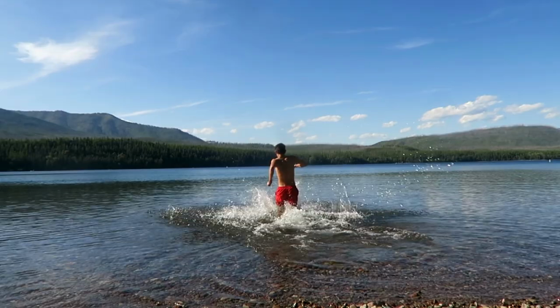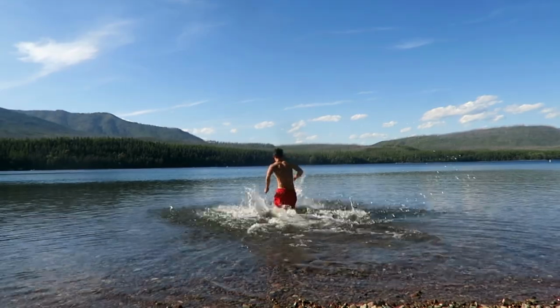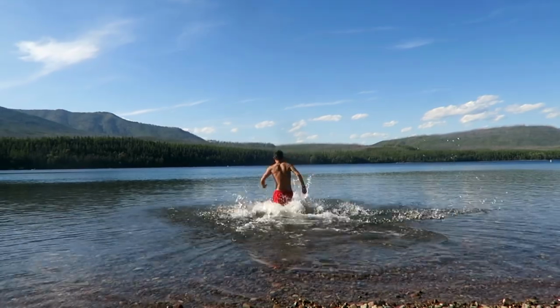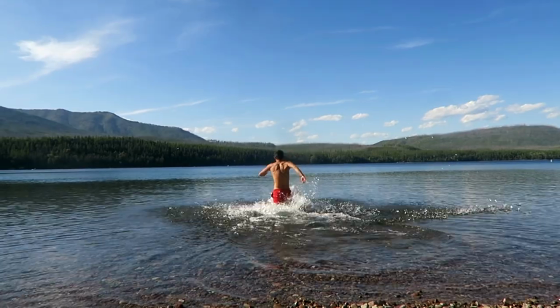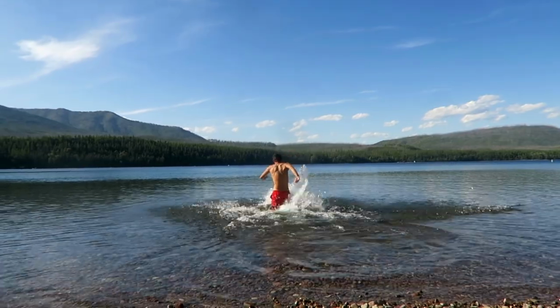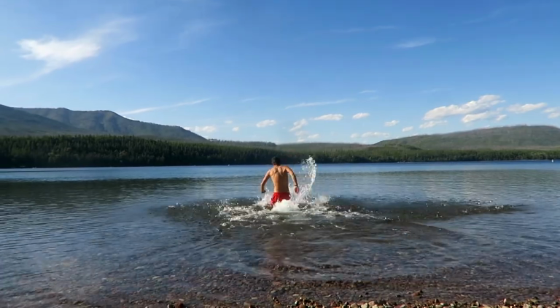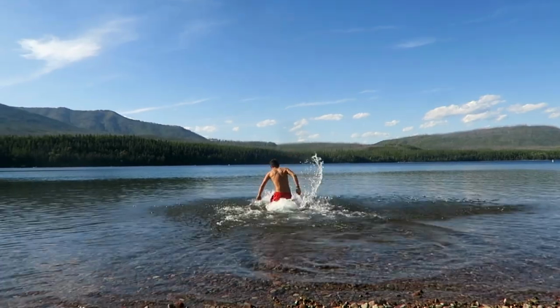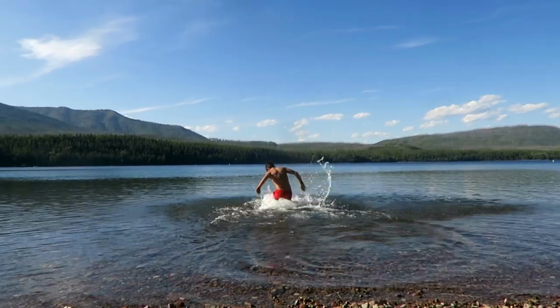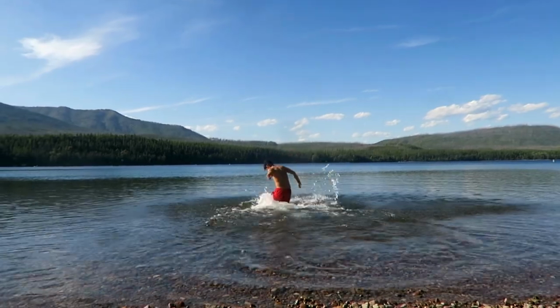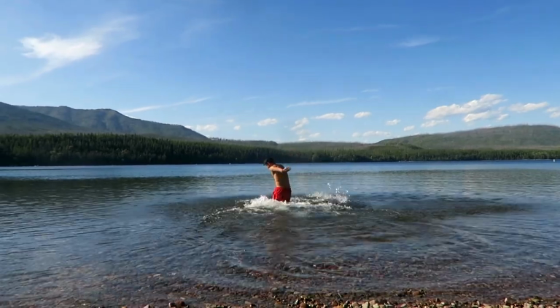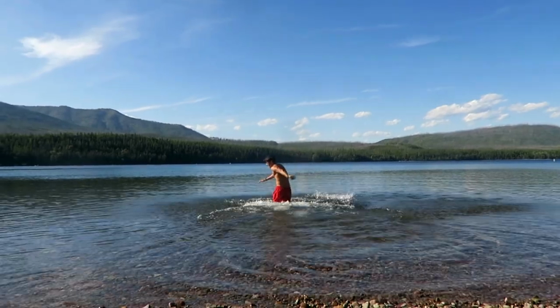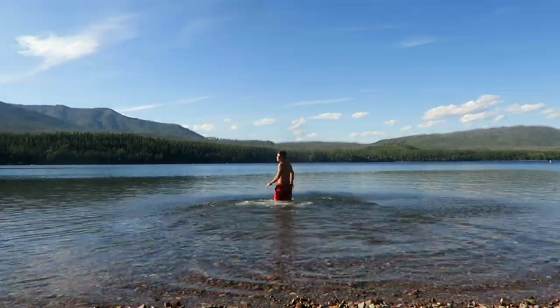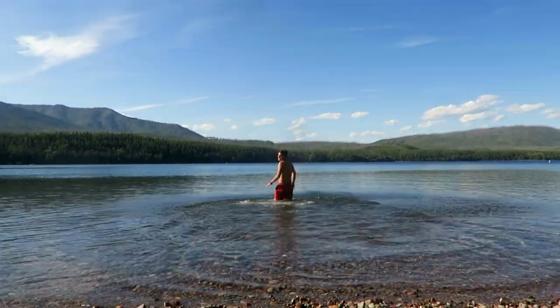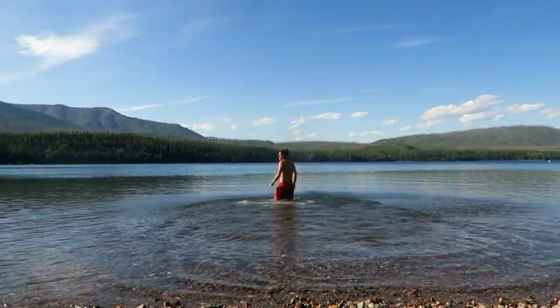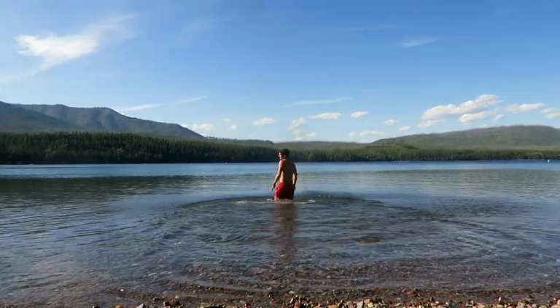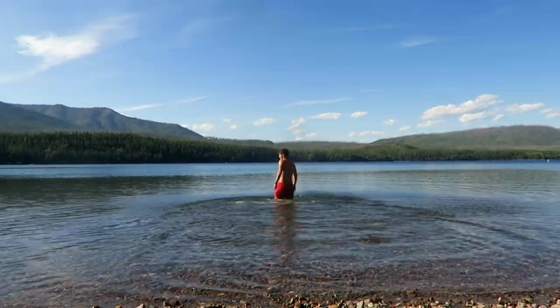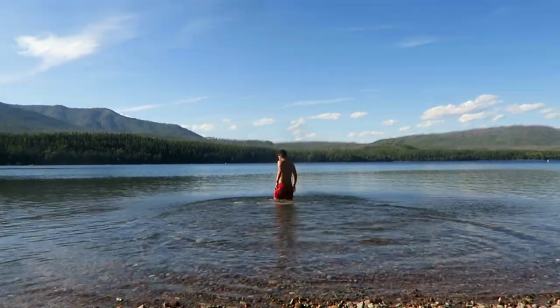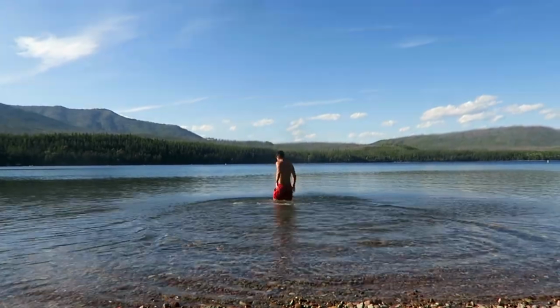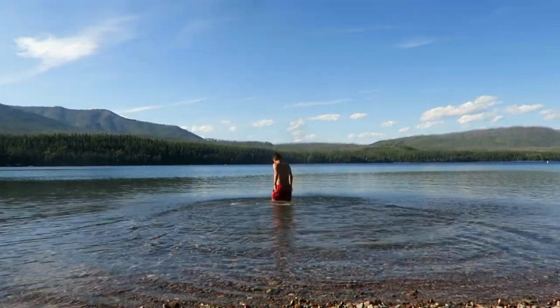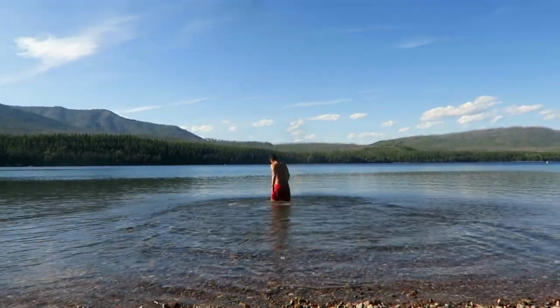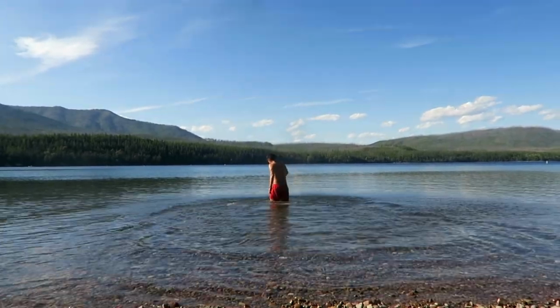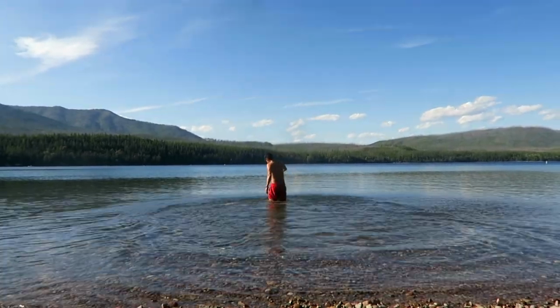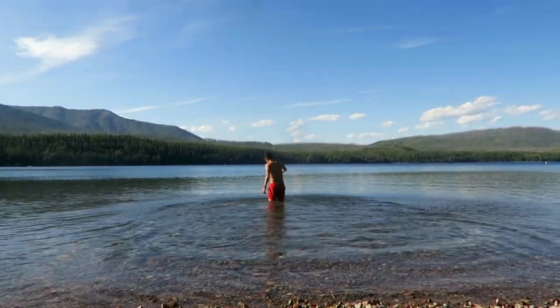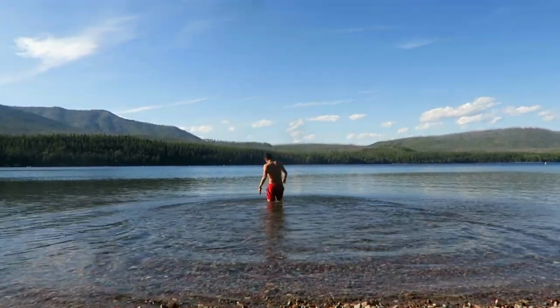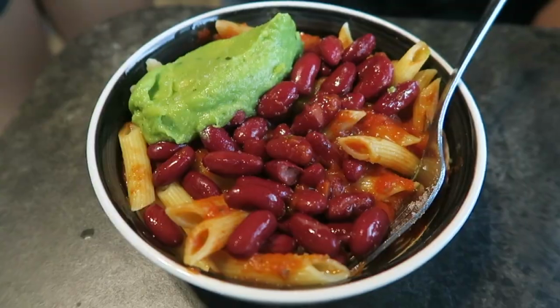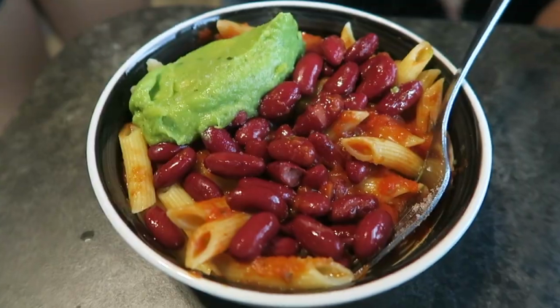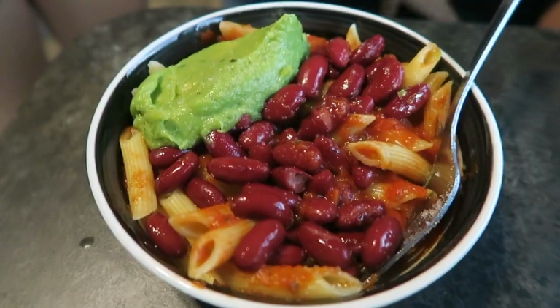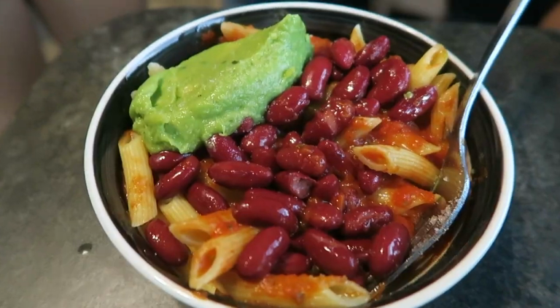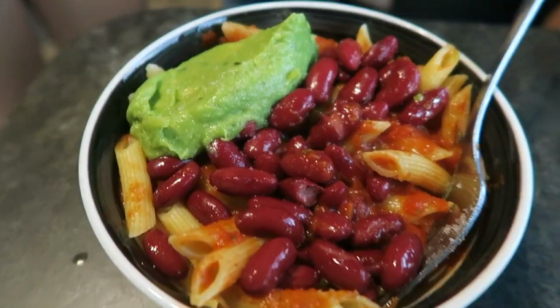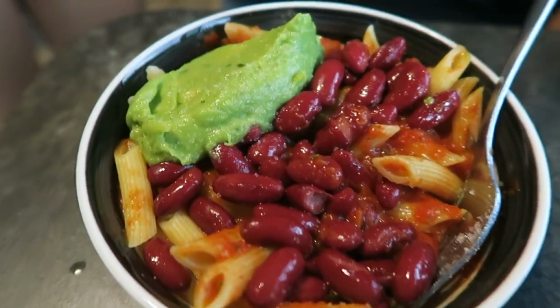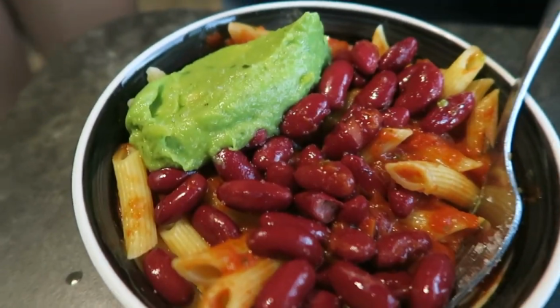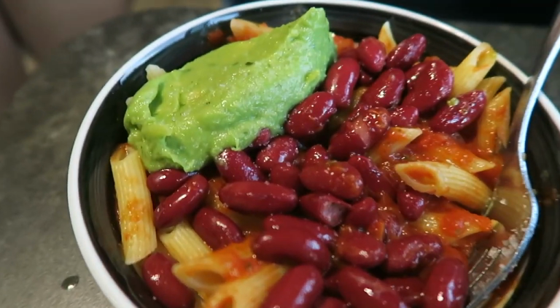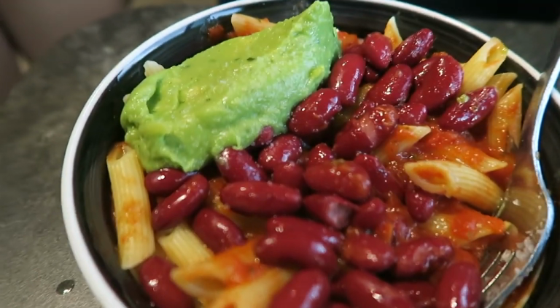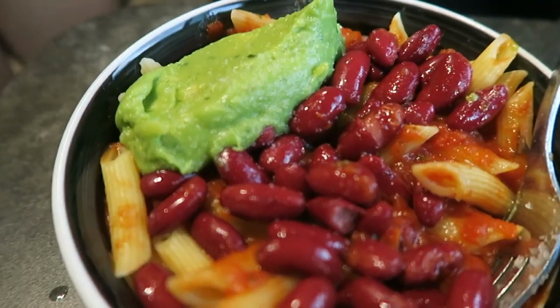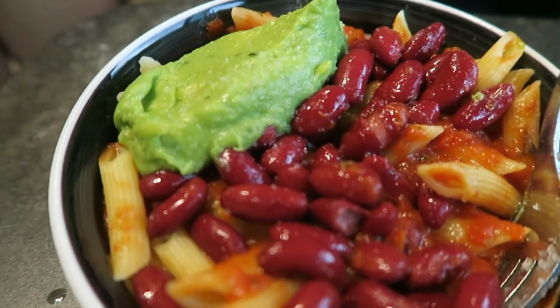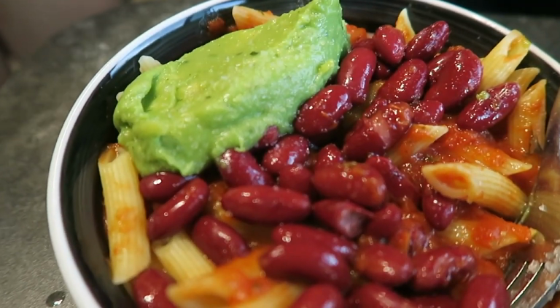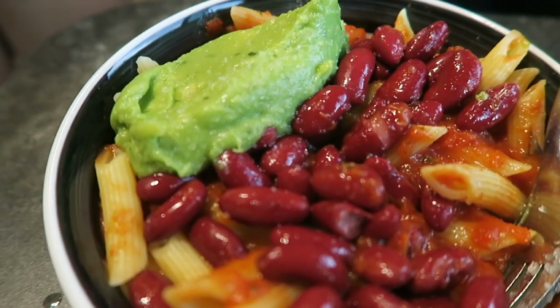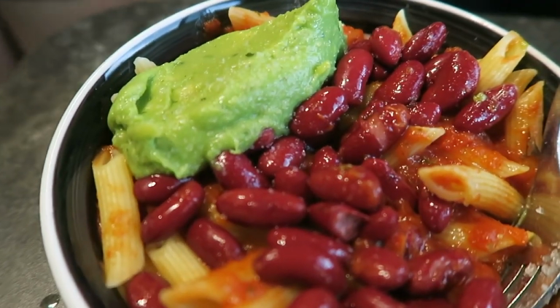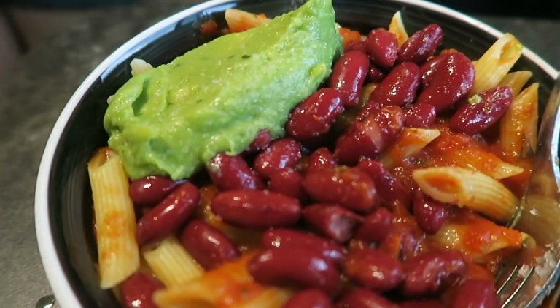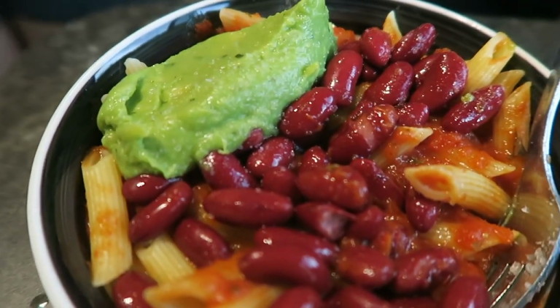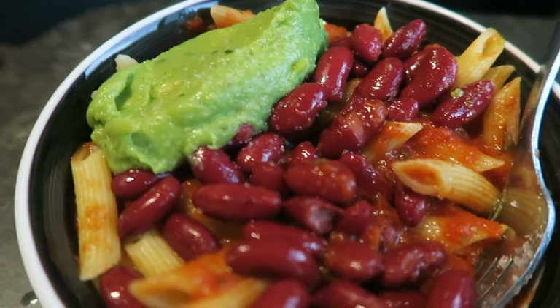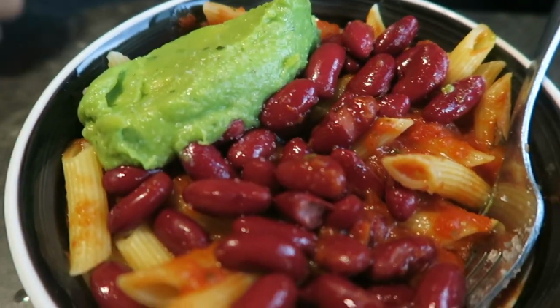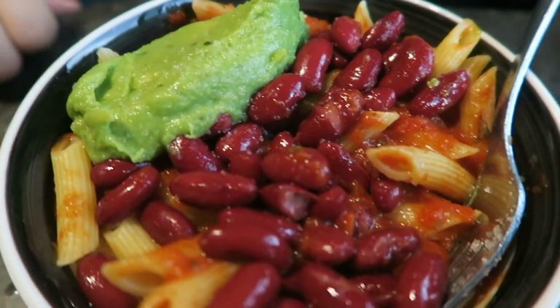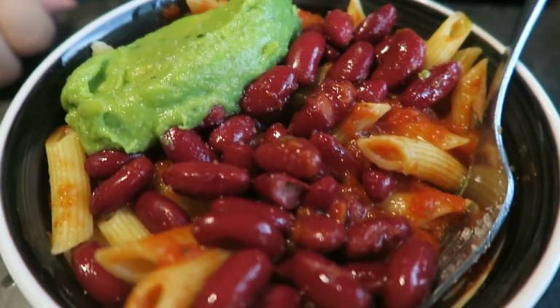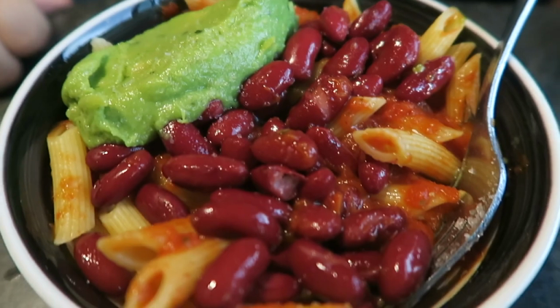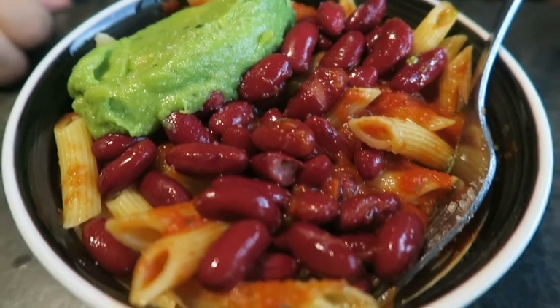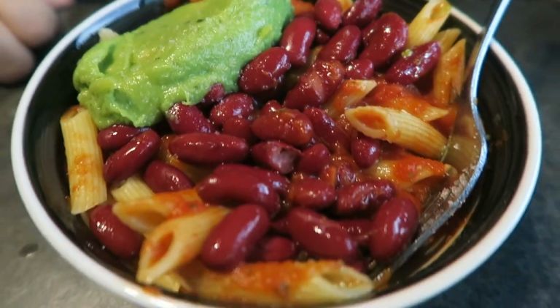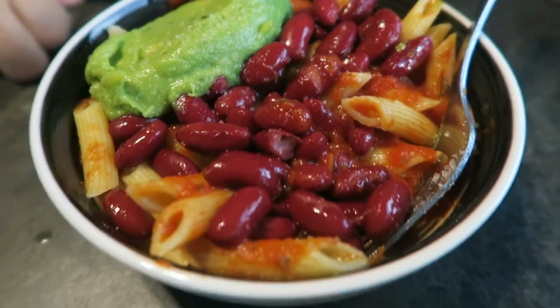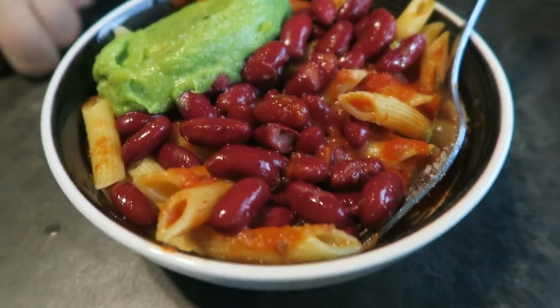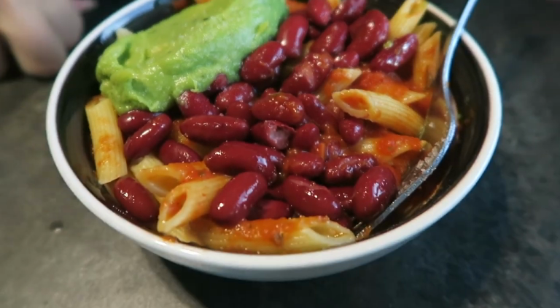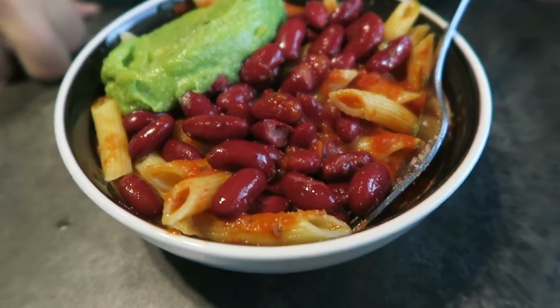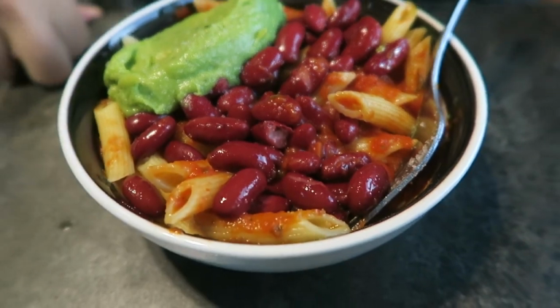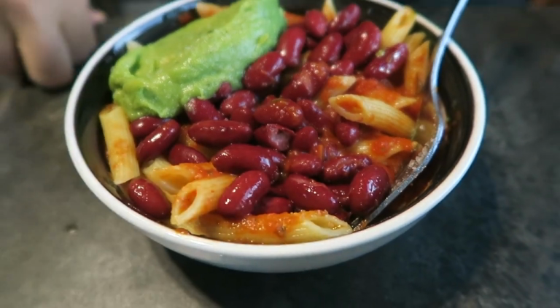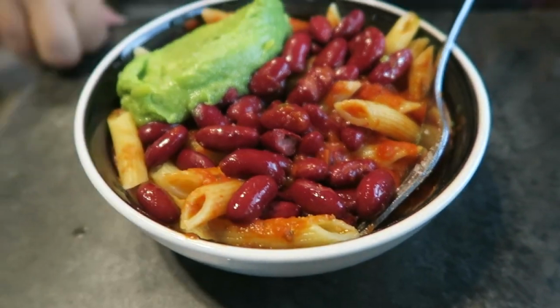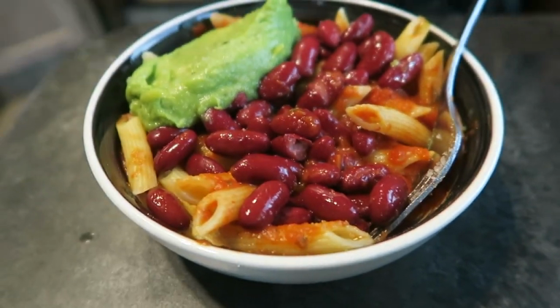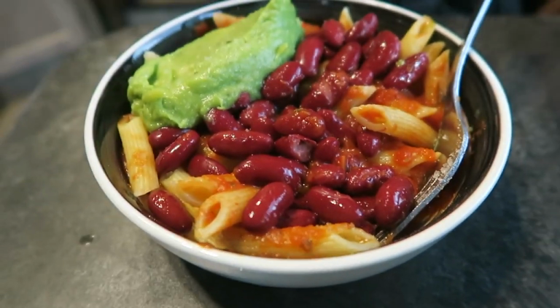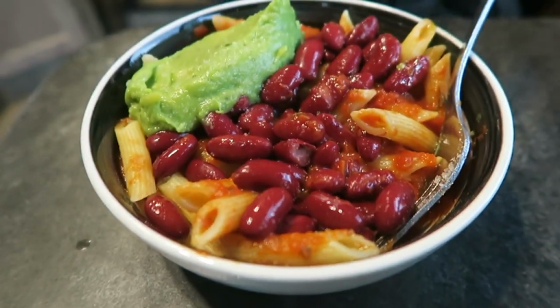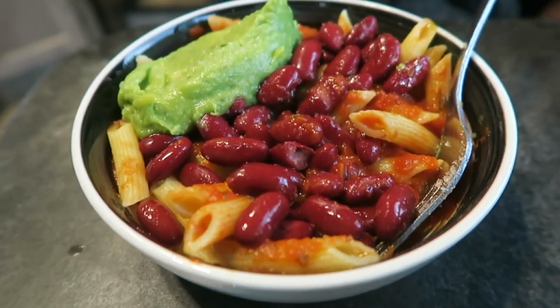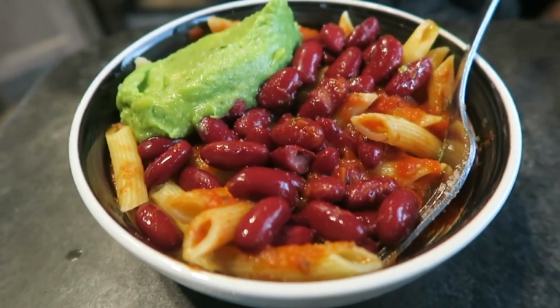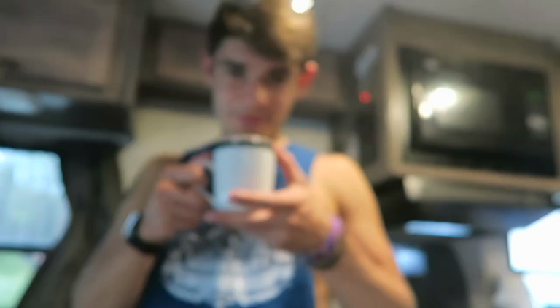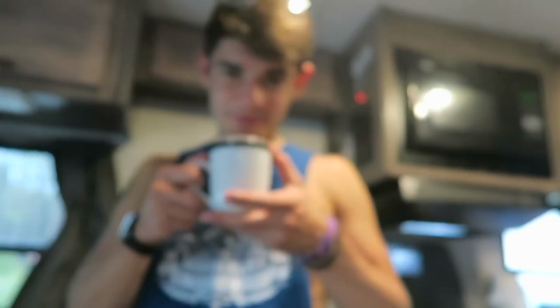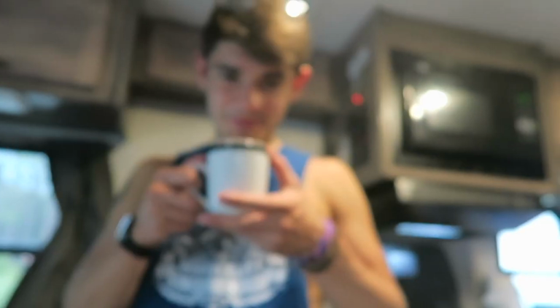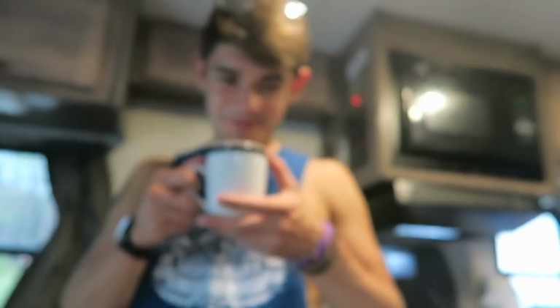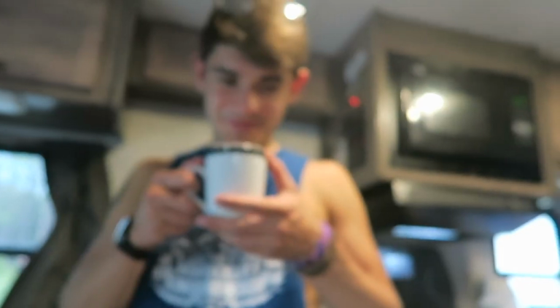When we get back to the RV after a long day of hiking, we like to have a huge dinner, and usually dessert and a late night snack too.